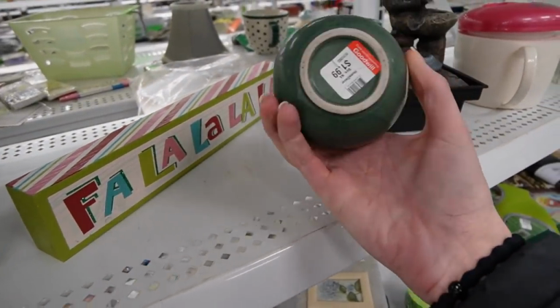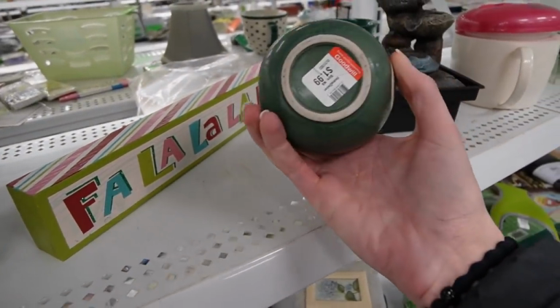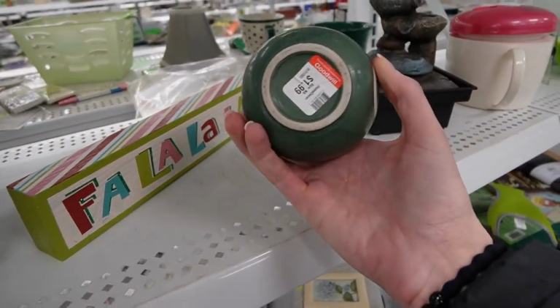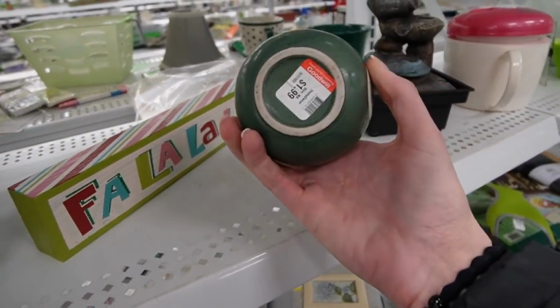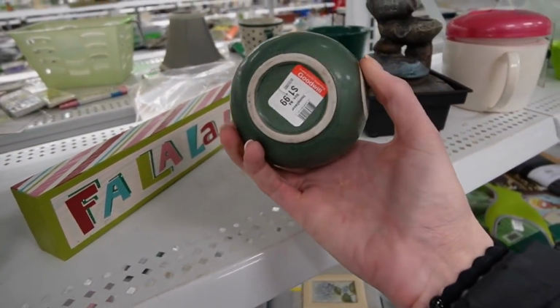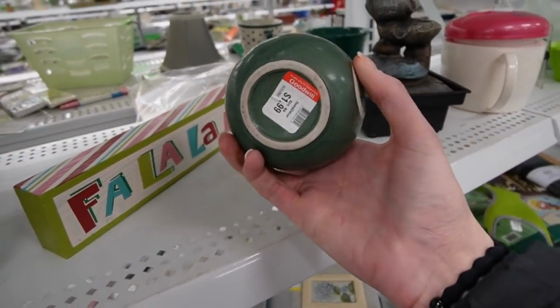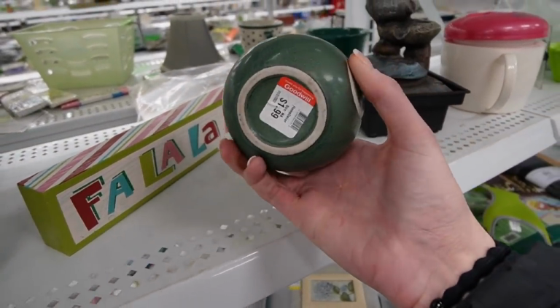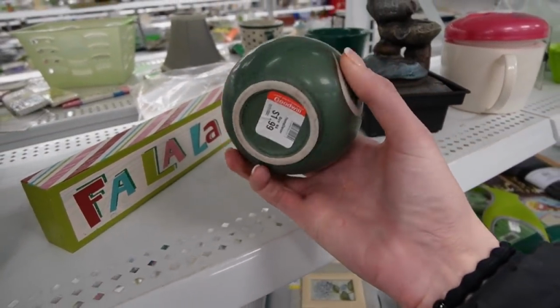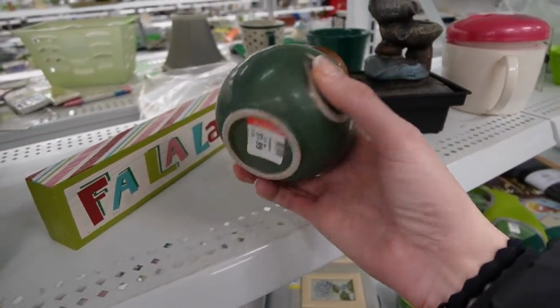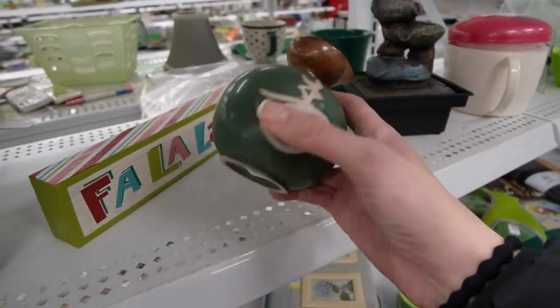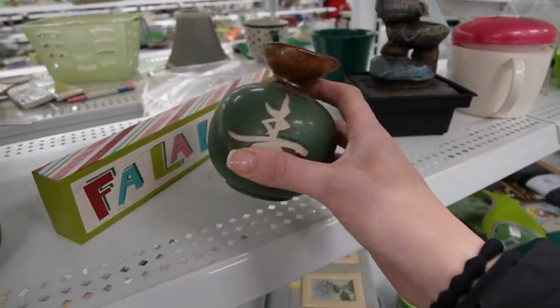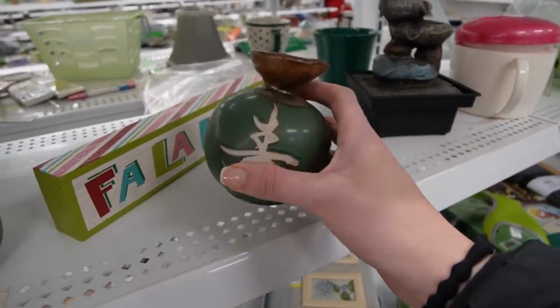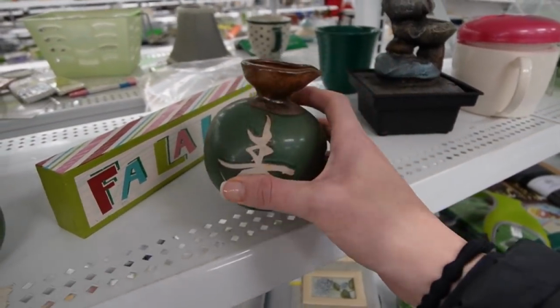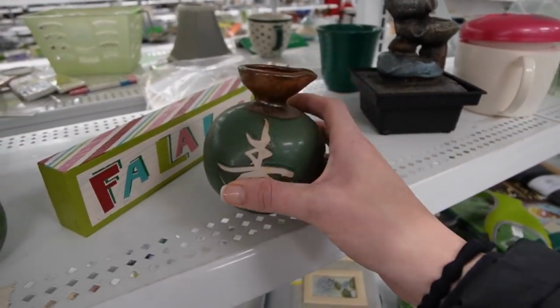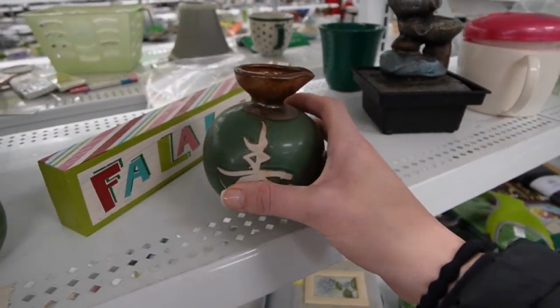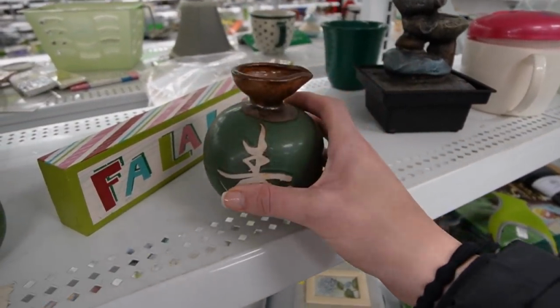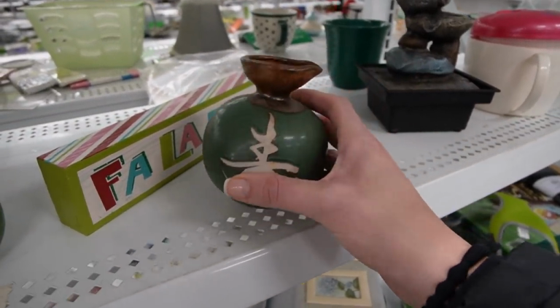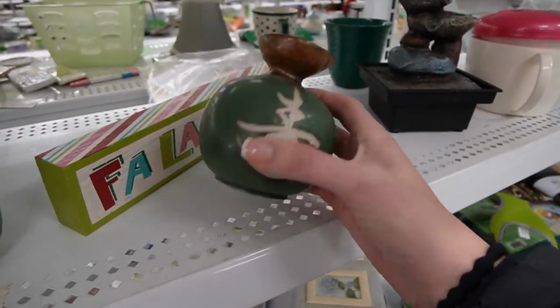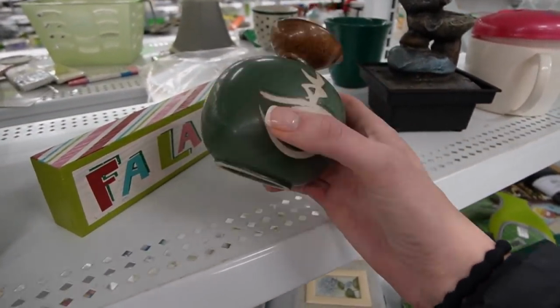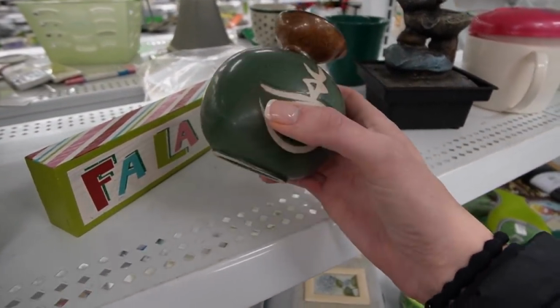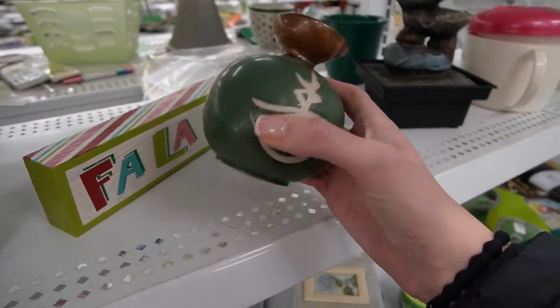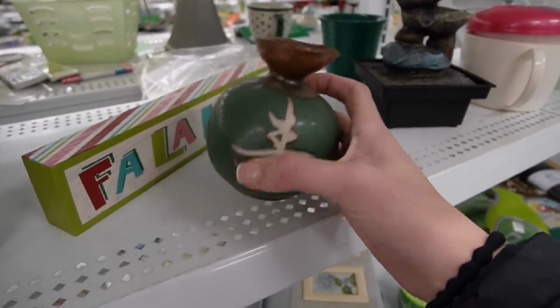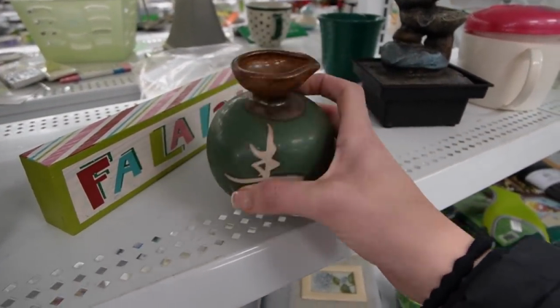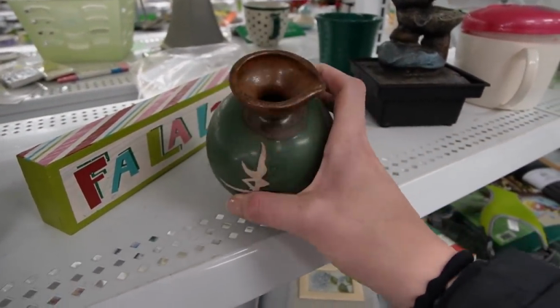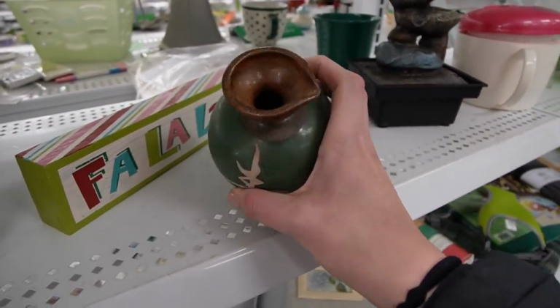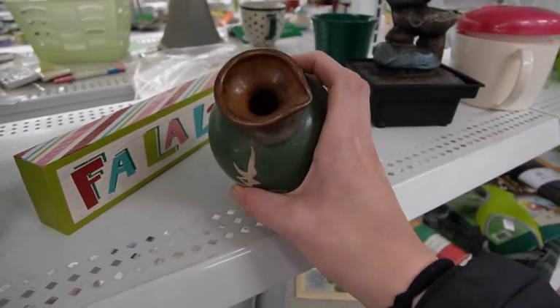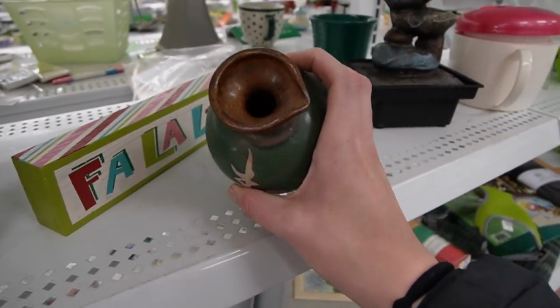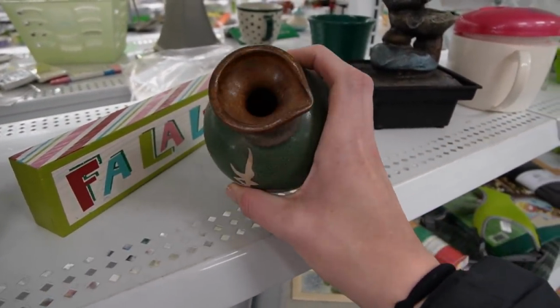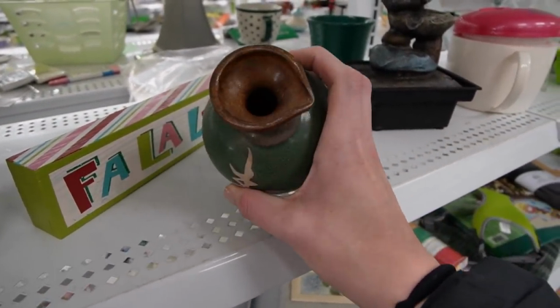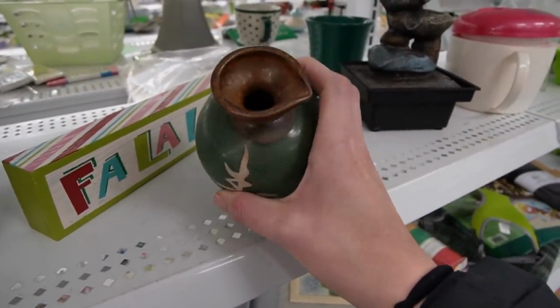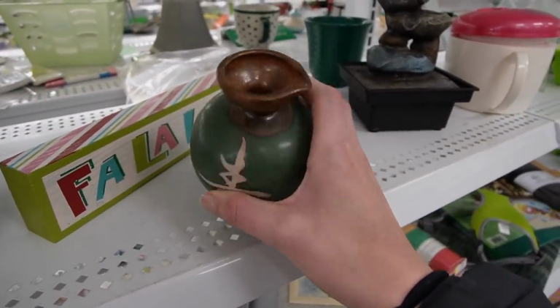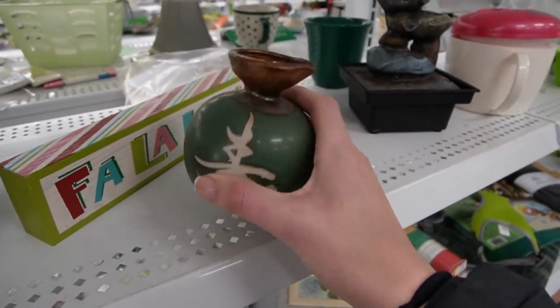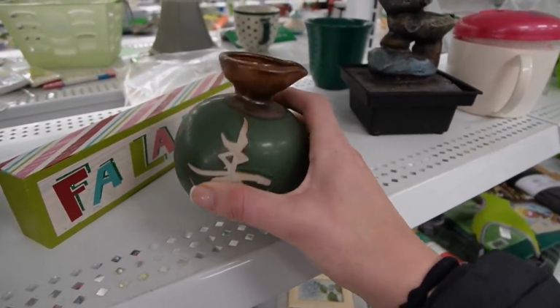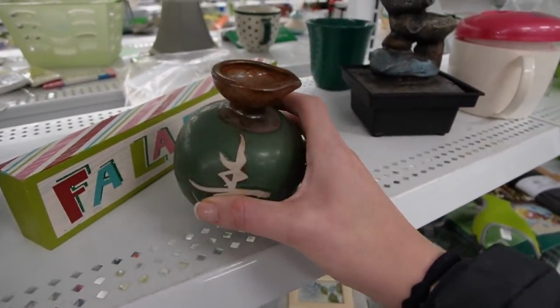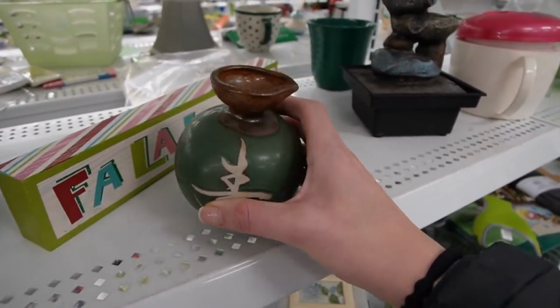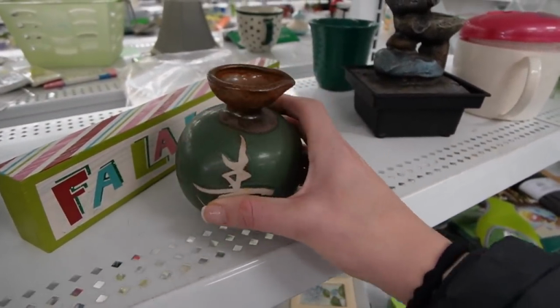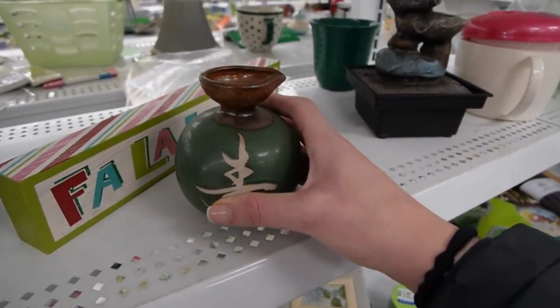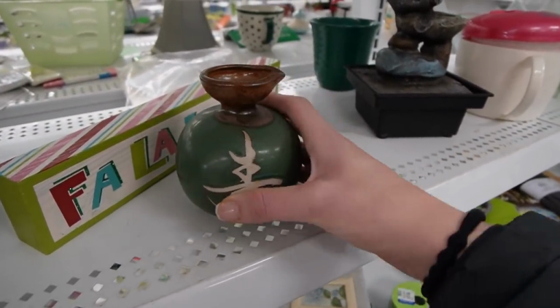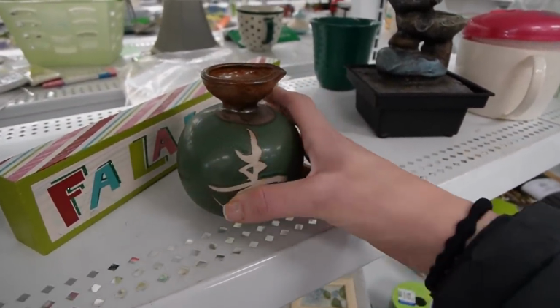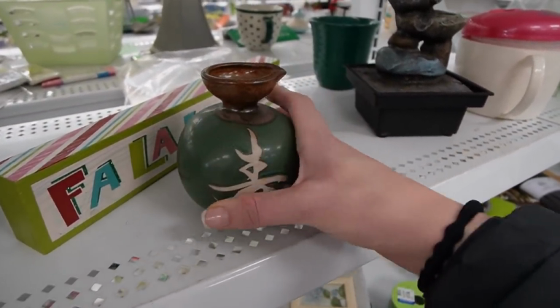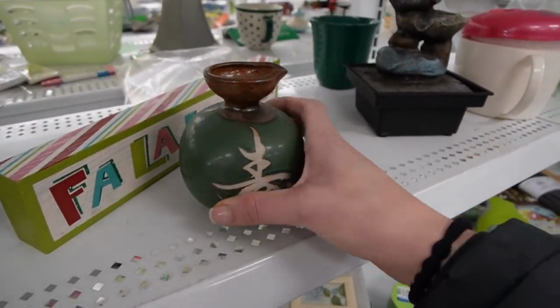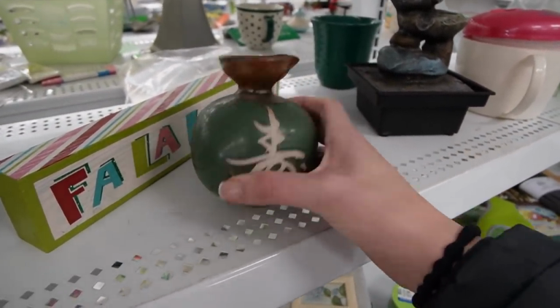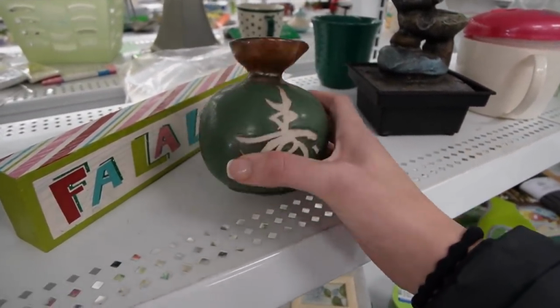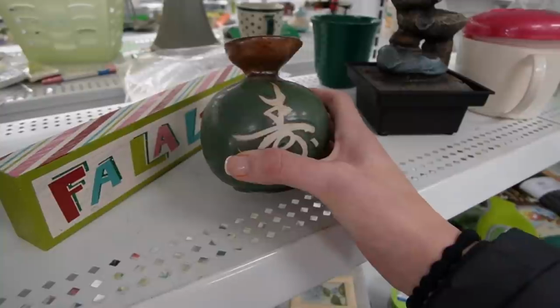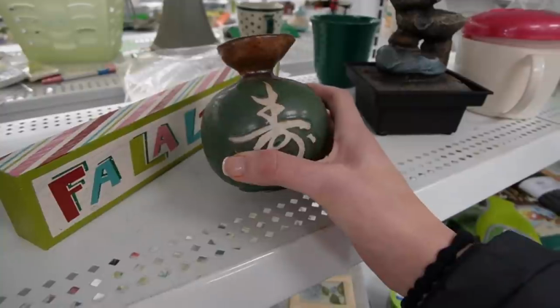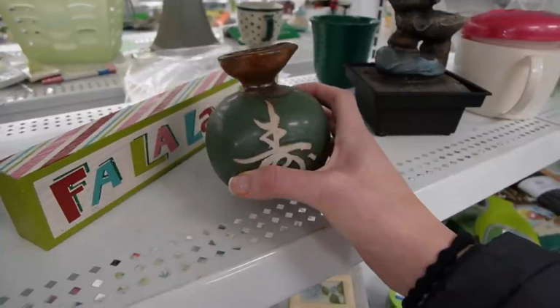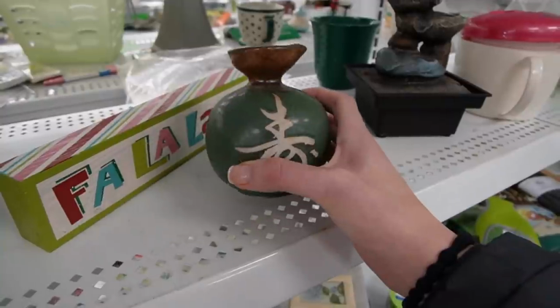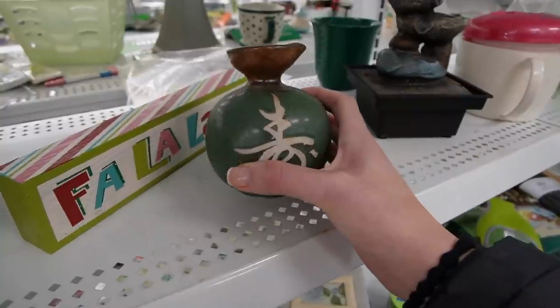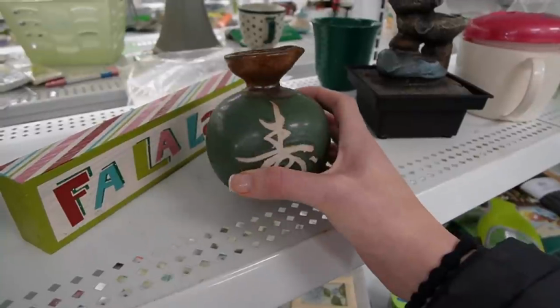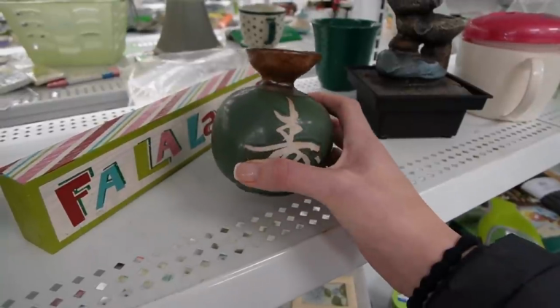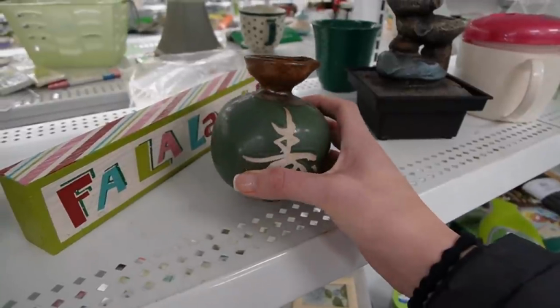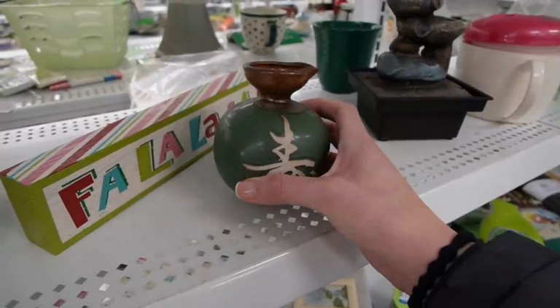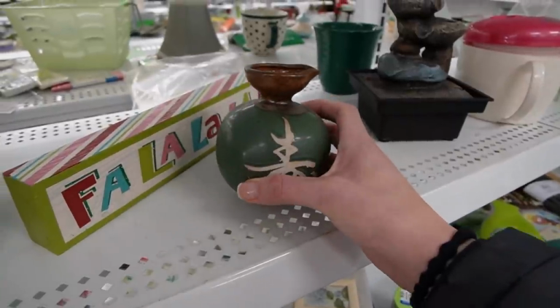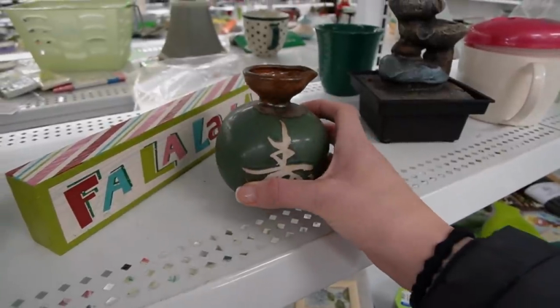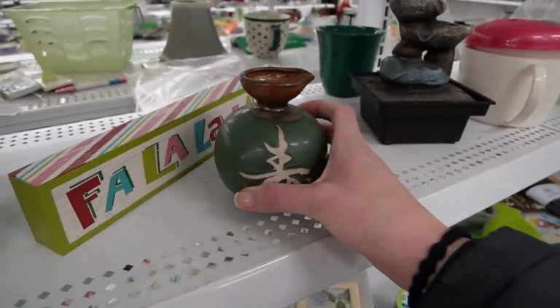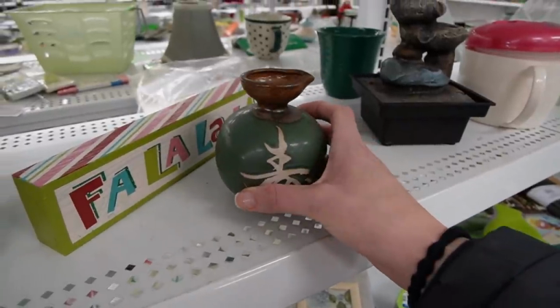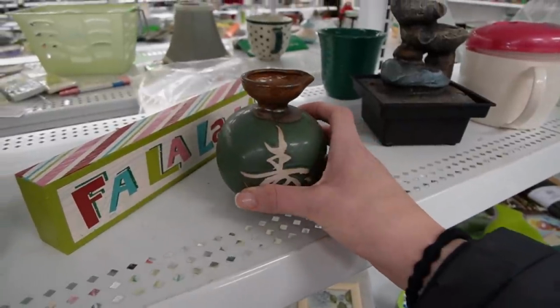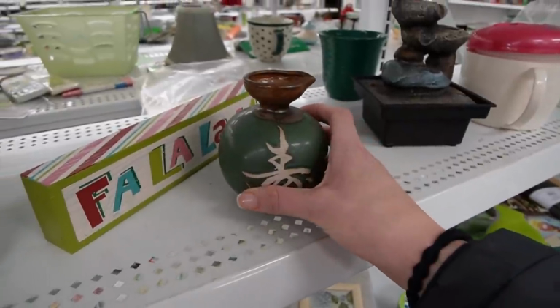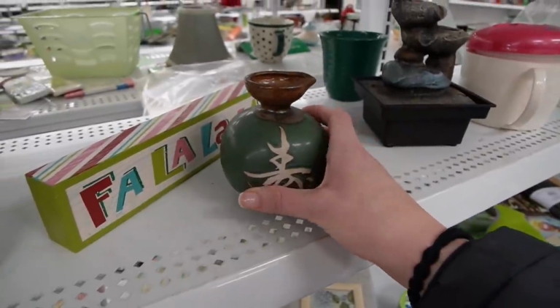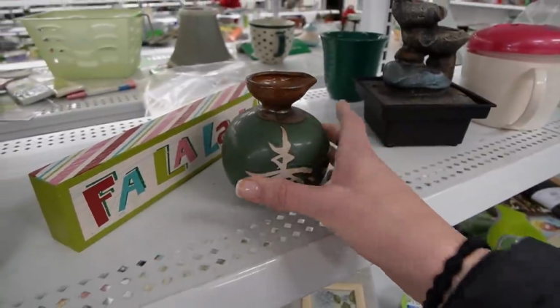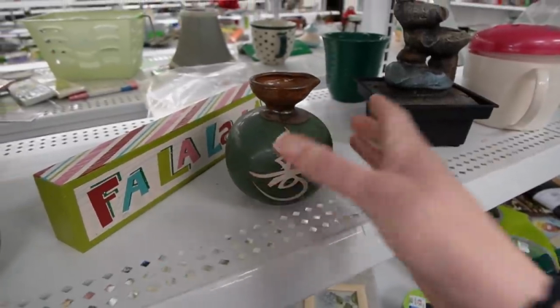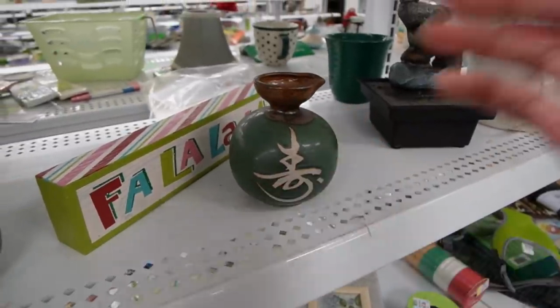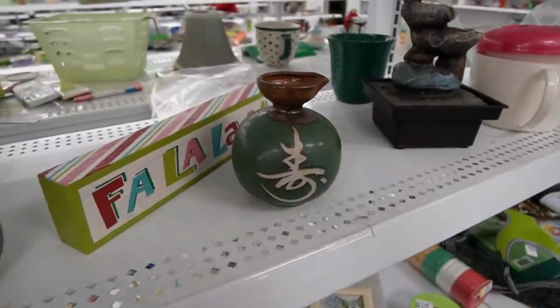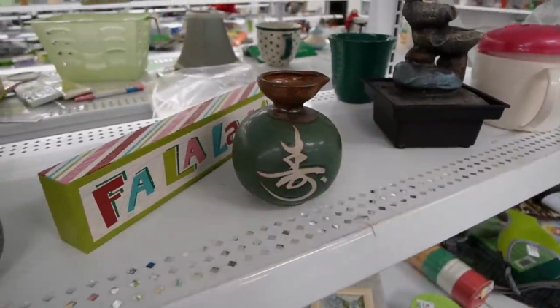This looks like a little sake bottle for a dollar 99 — it's got the spout on it. It doesn't have any of its little friends though.